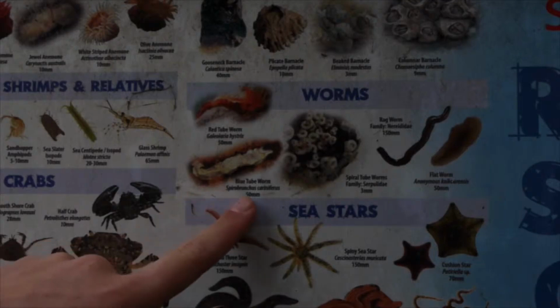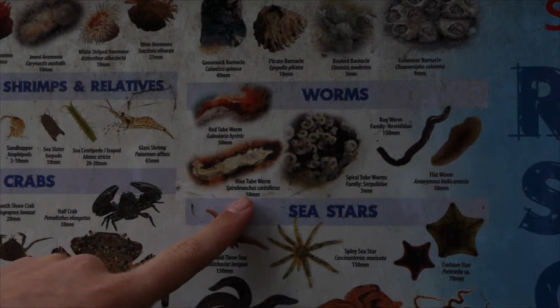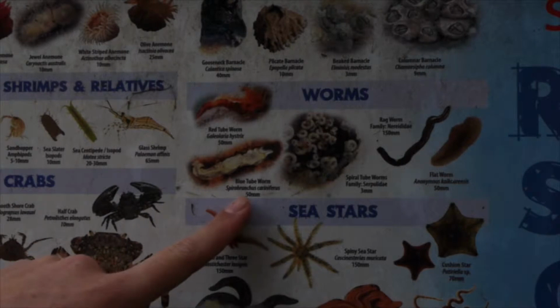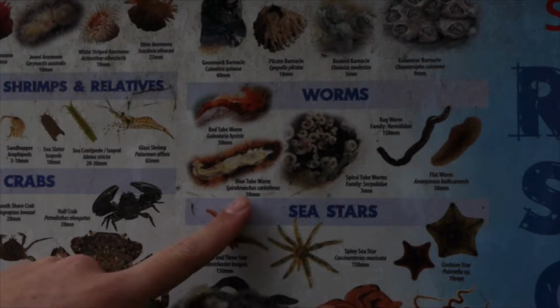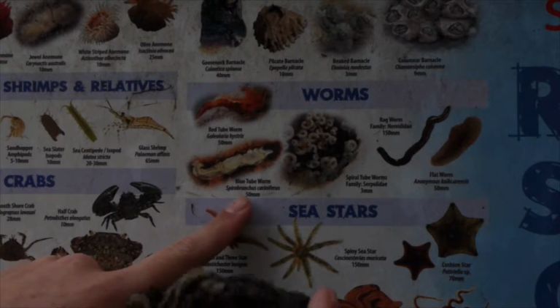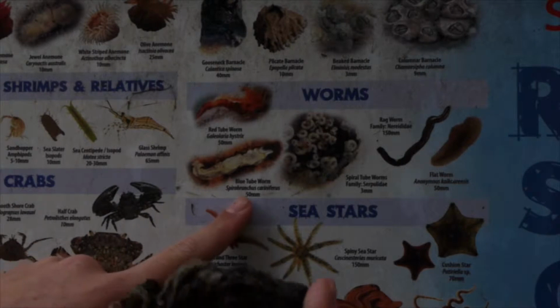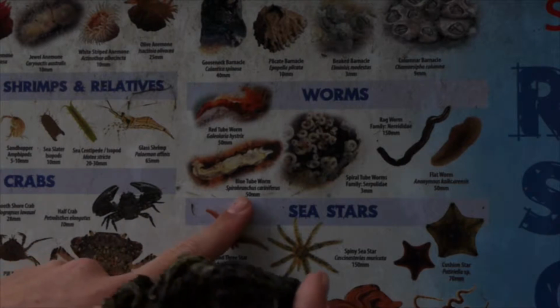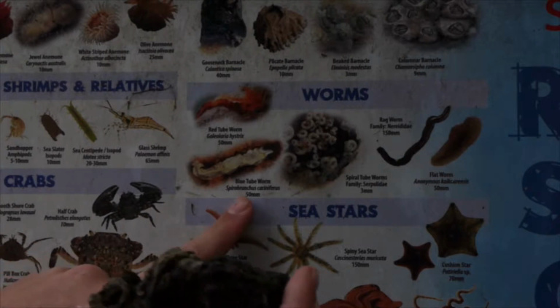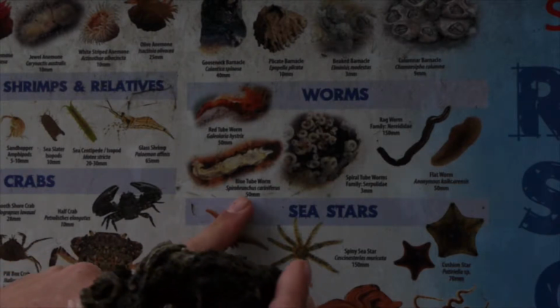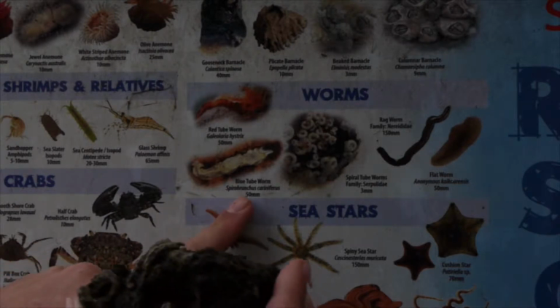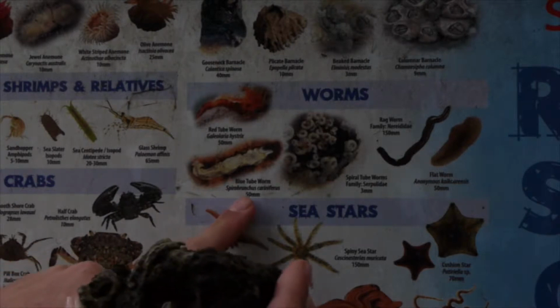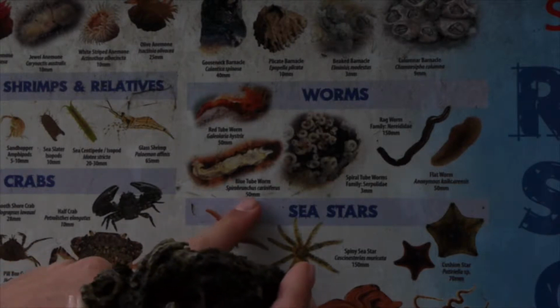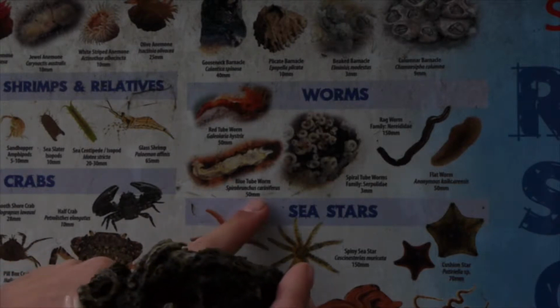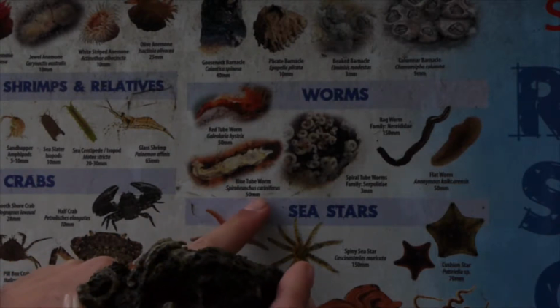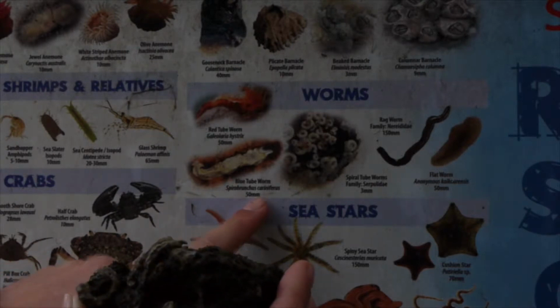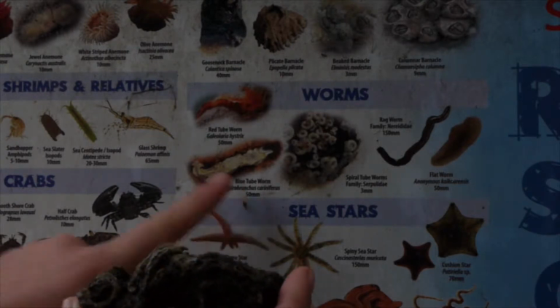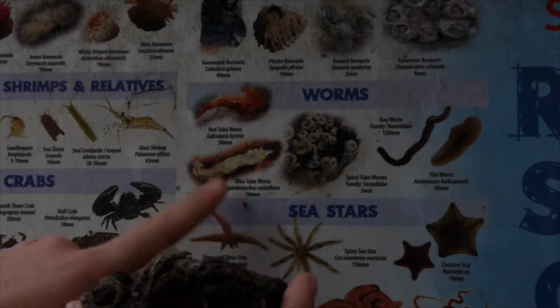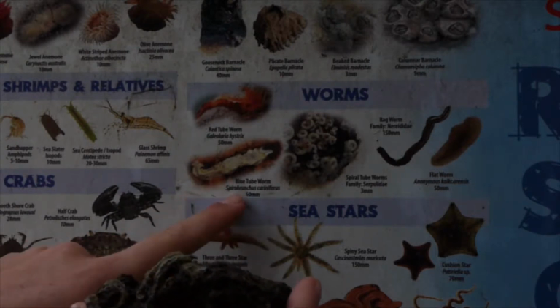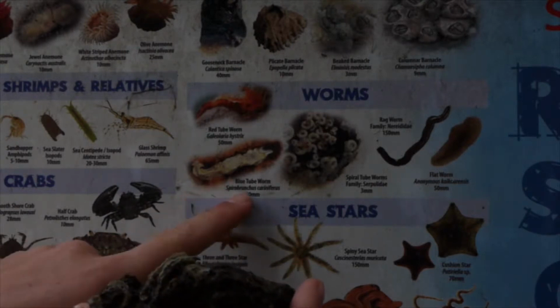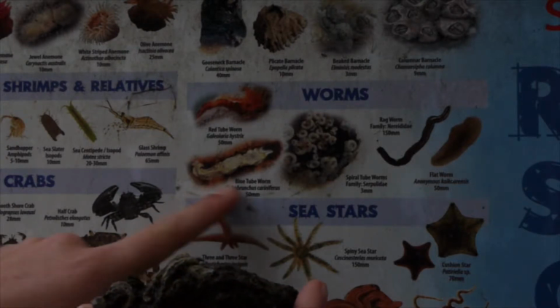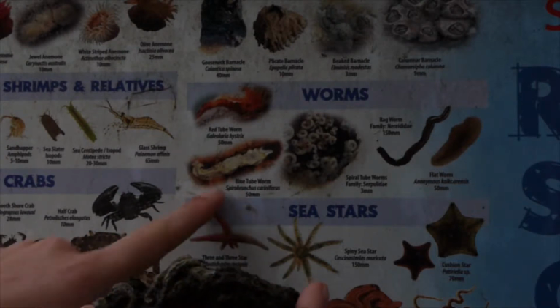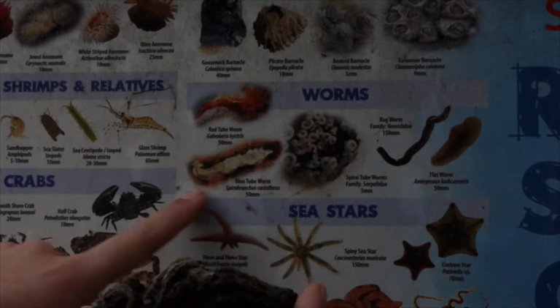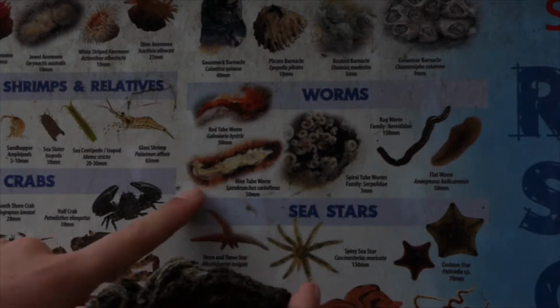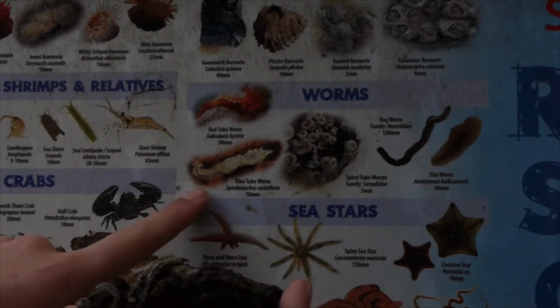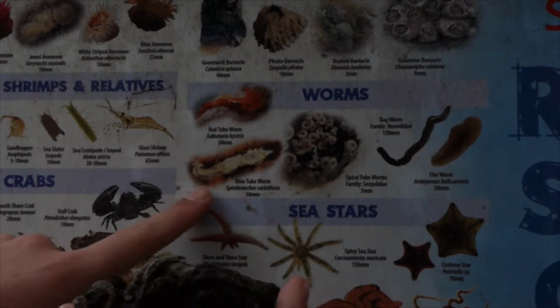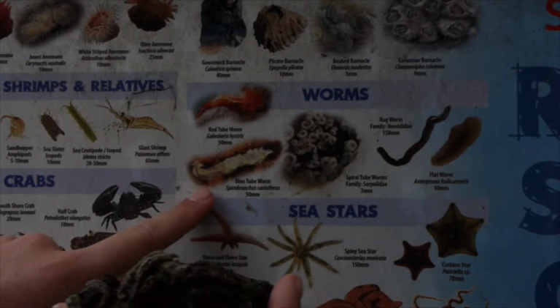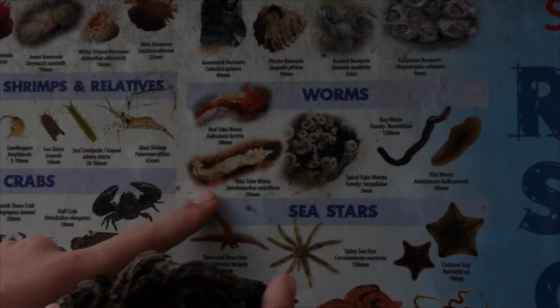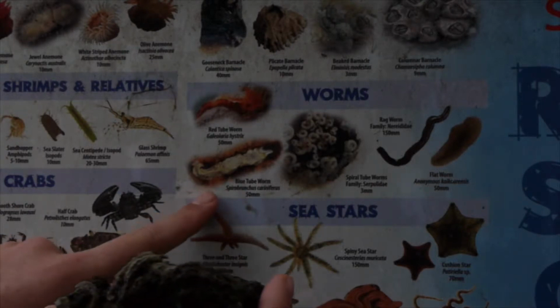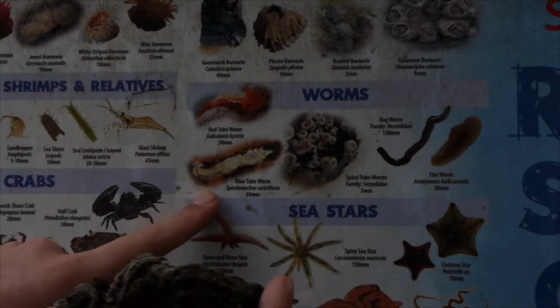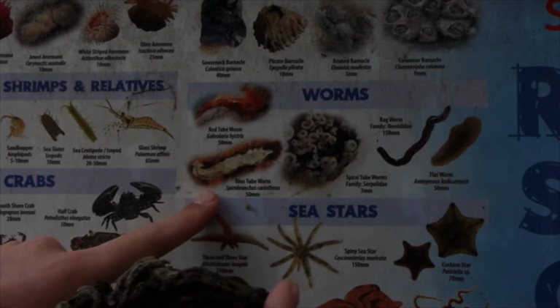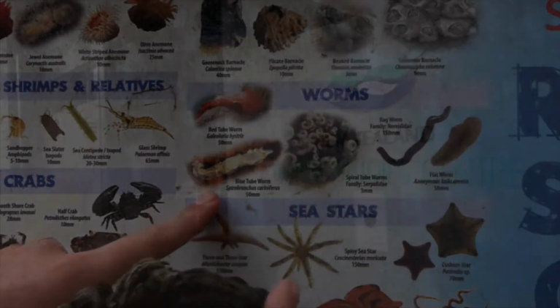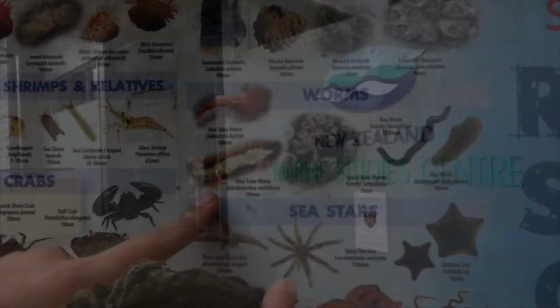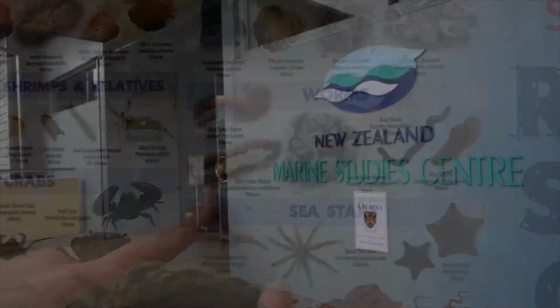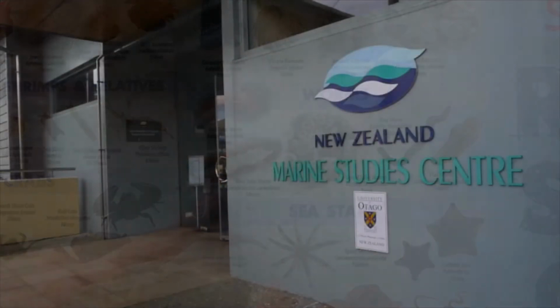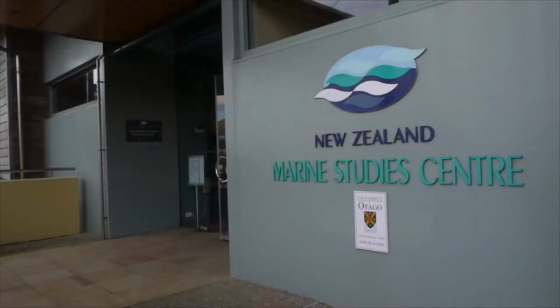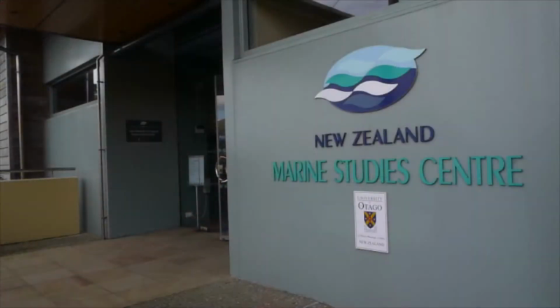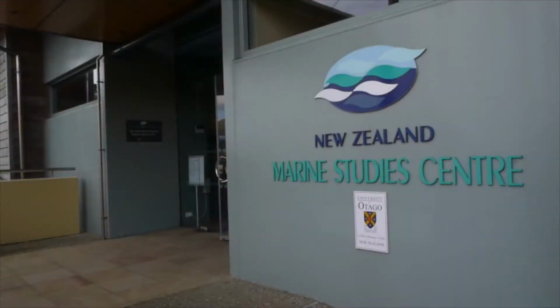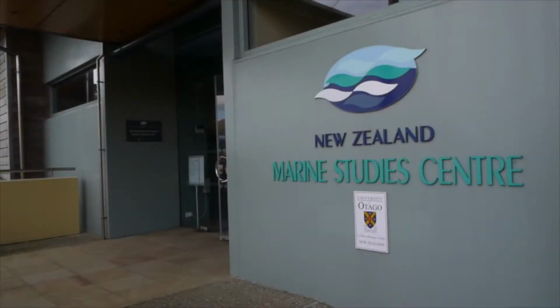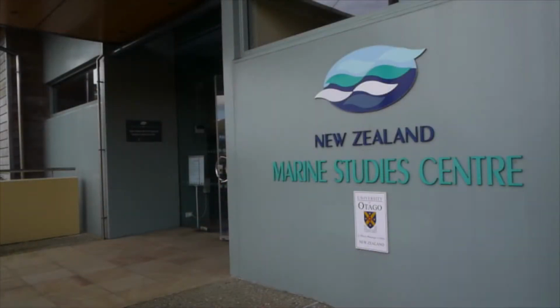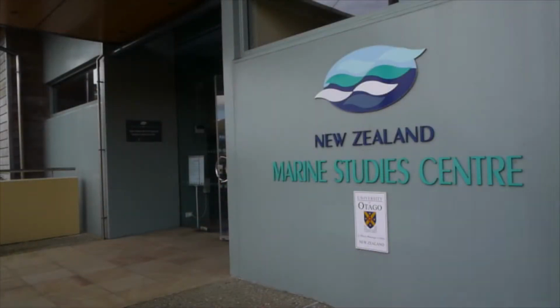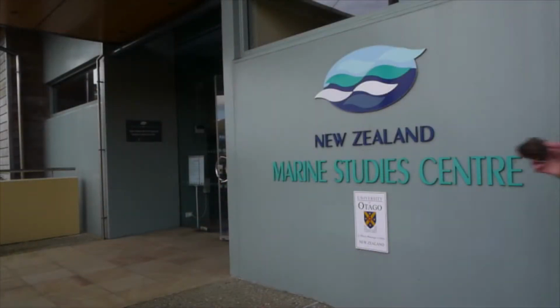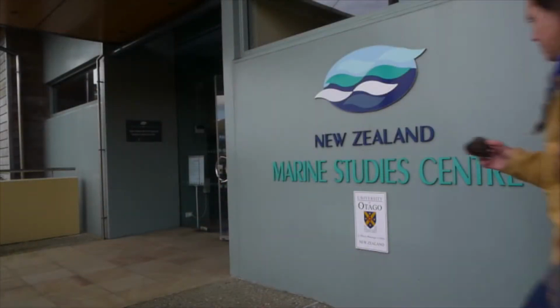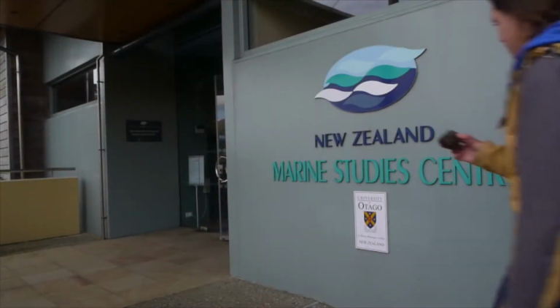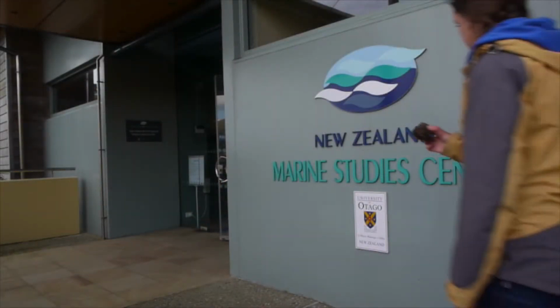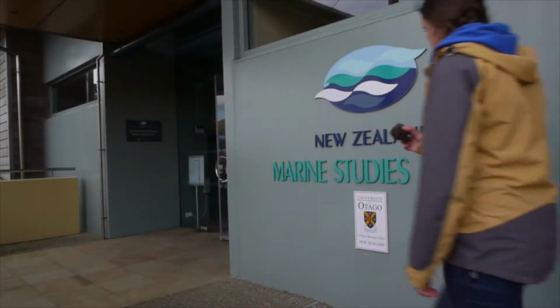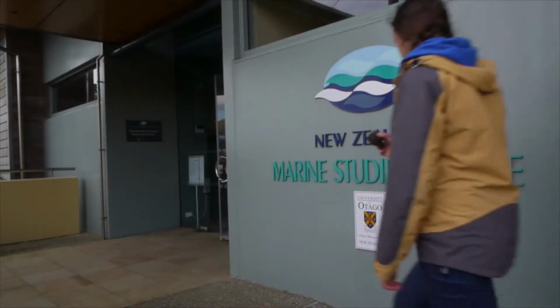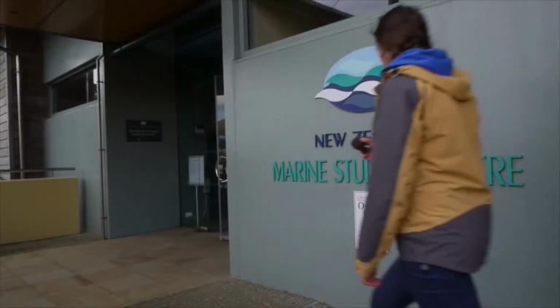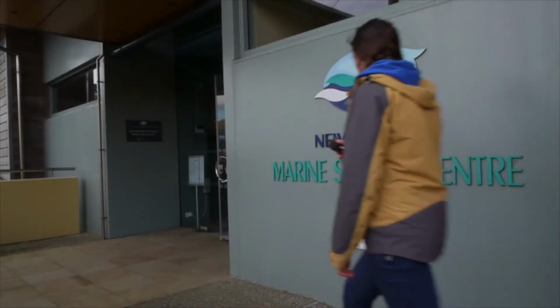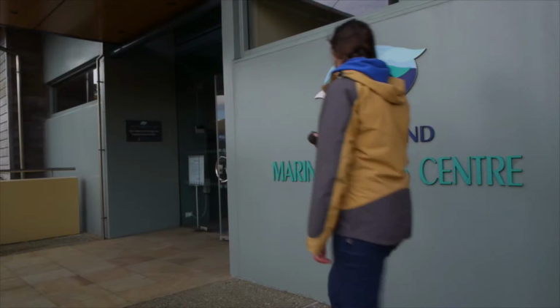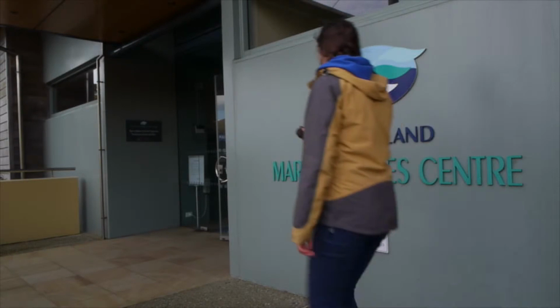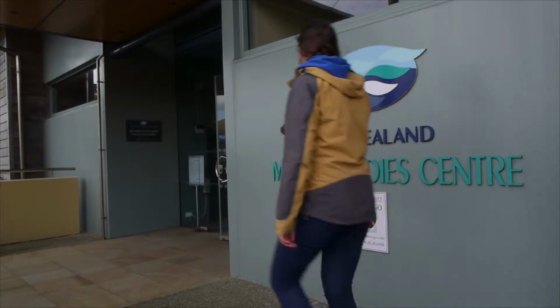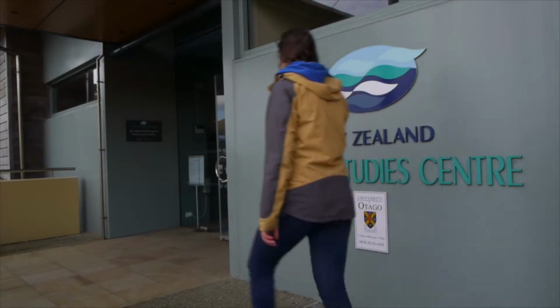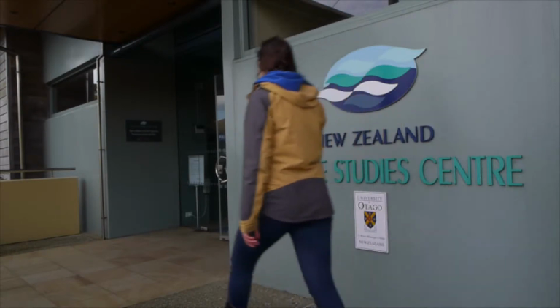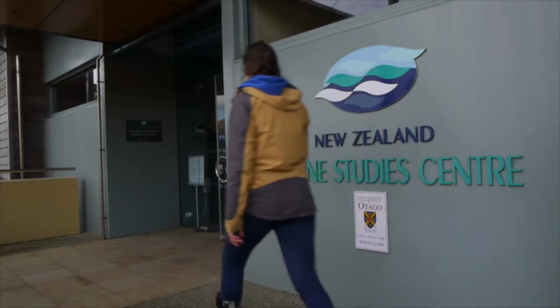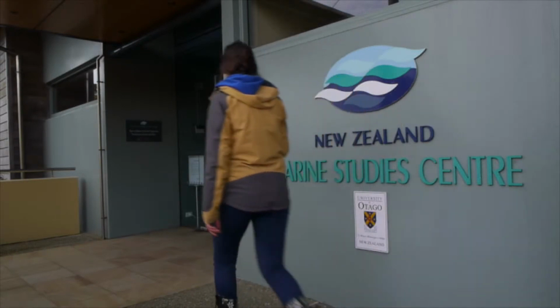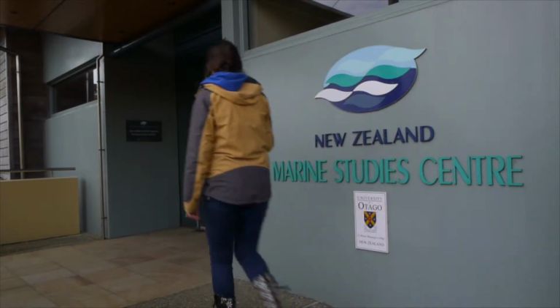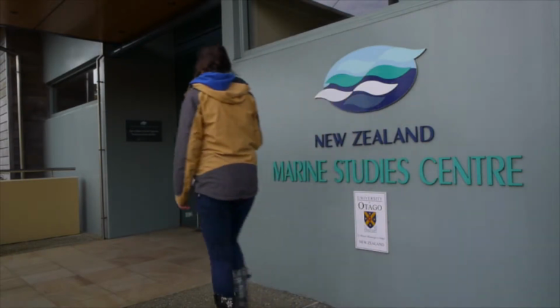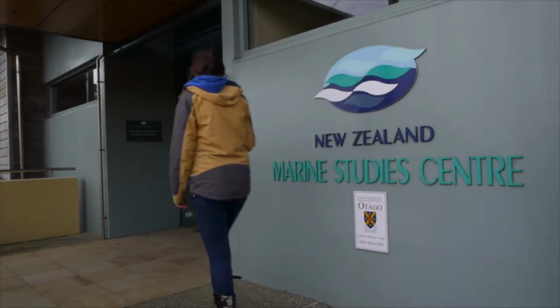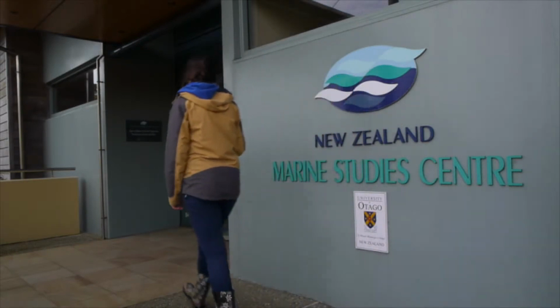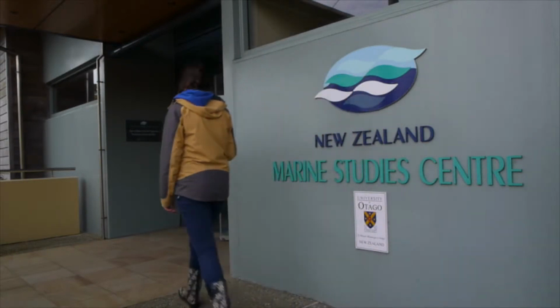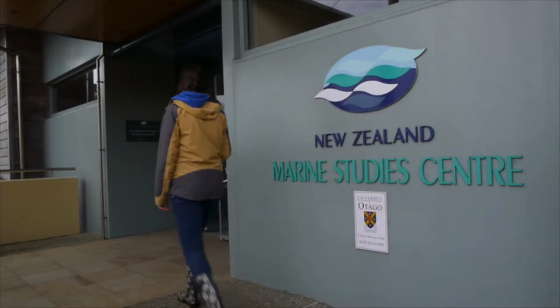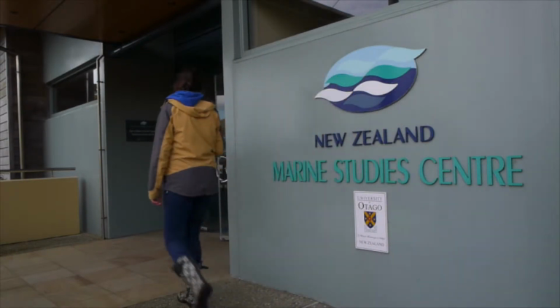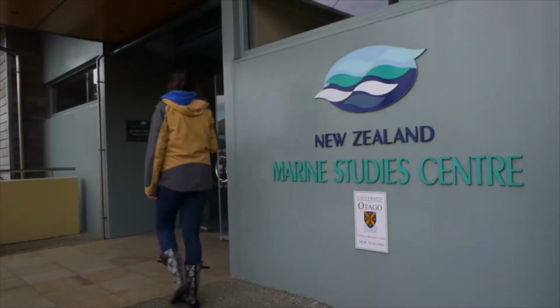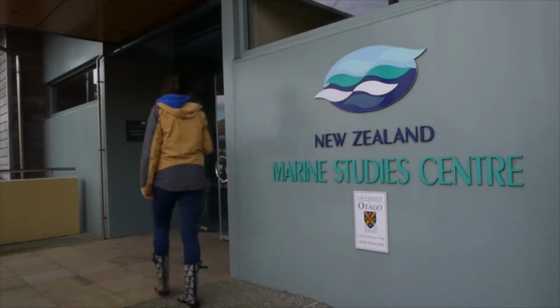They're tube worms and they only come out to eat. So let's see if they're hungry enough to reveal themselves.